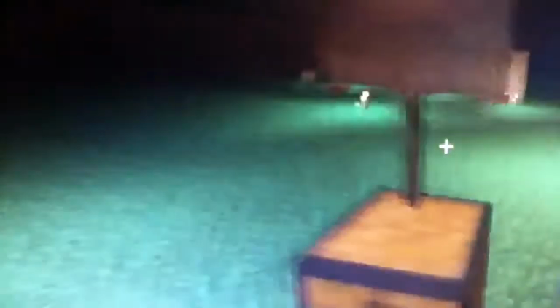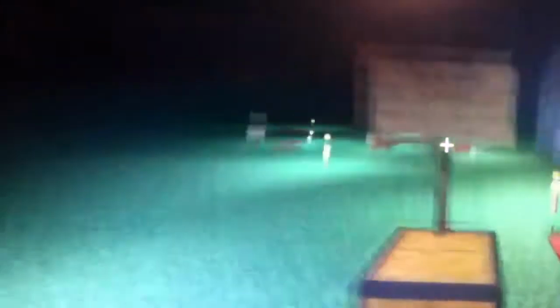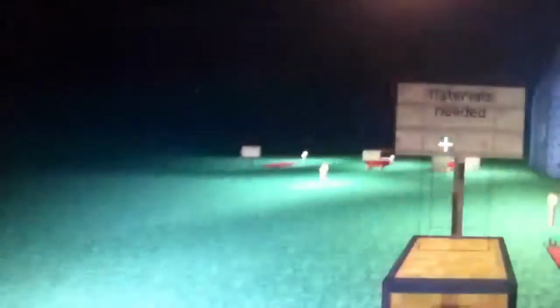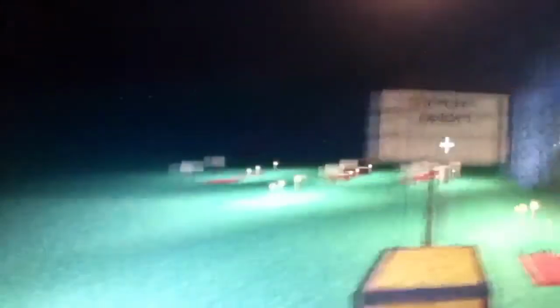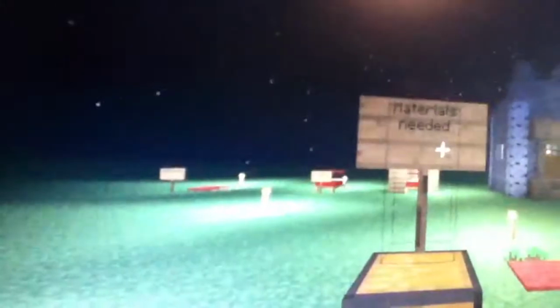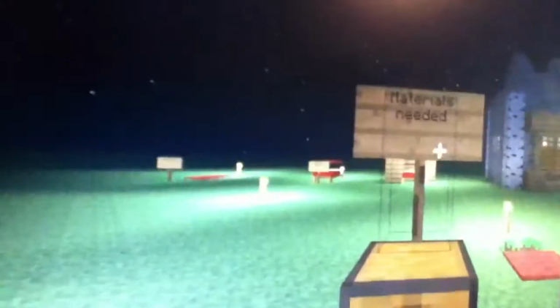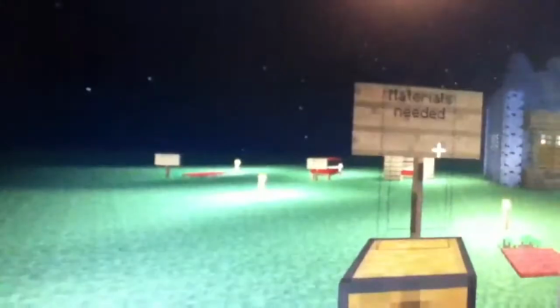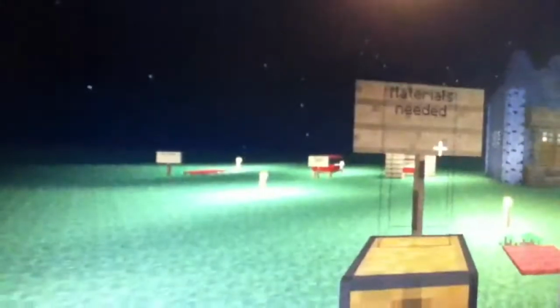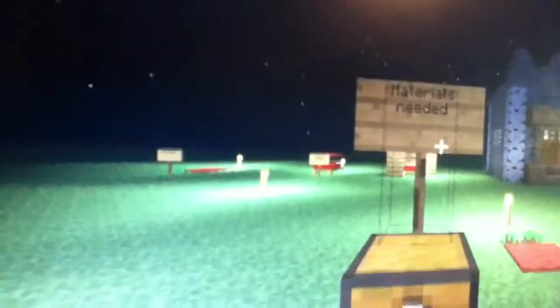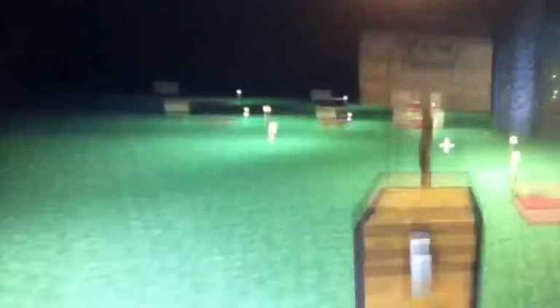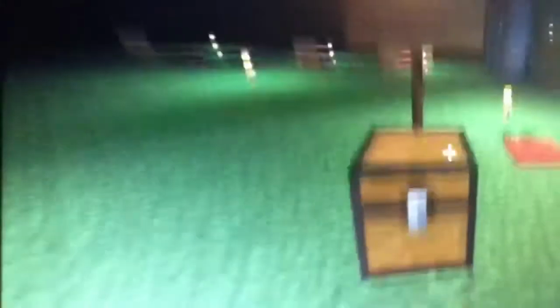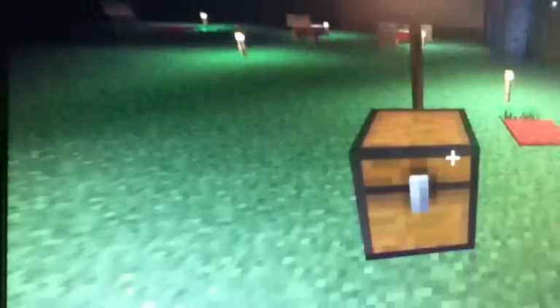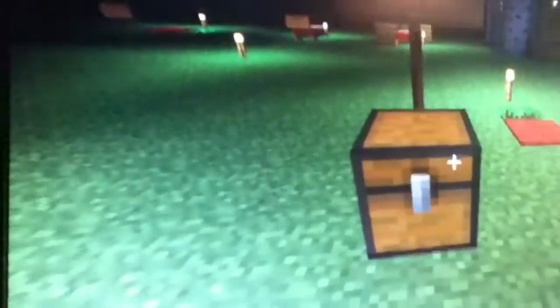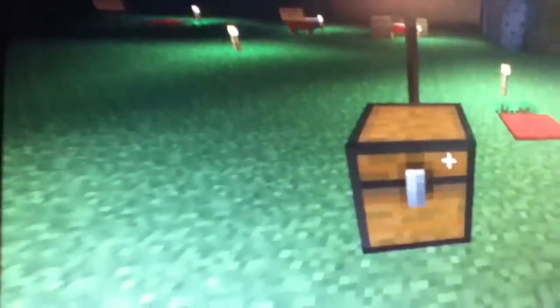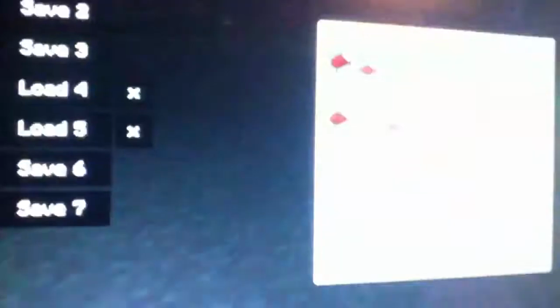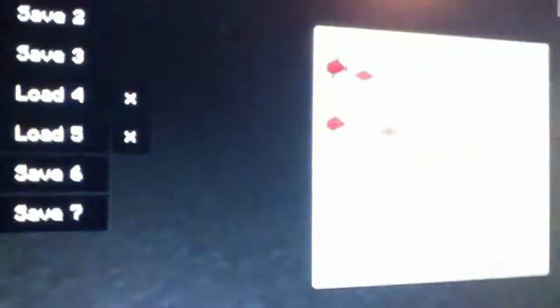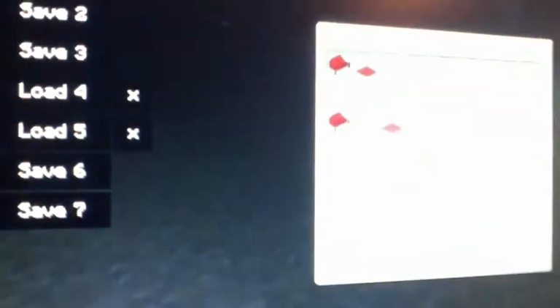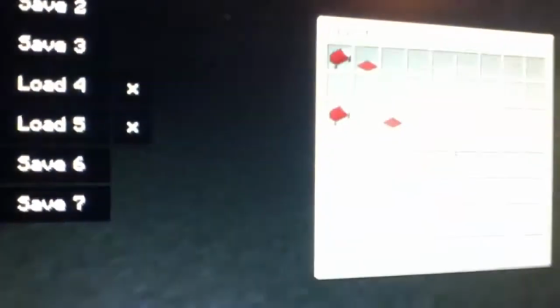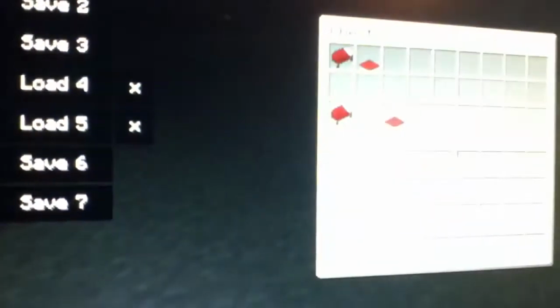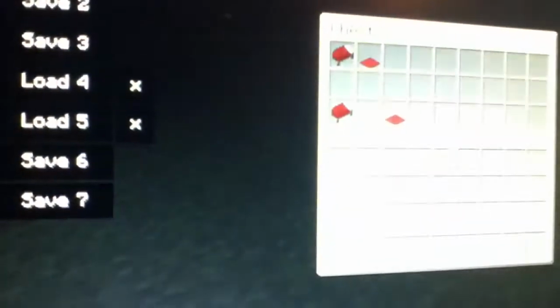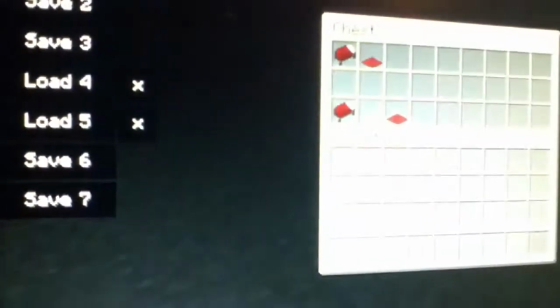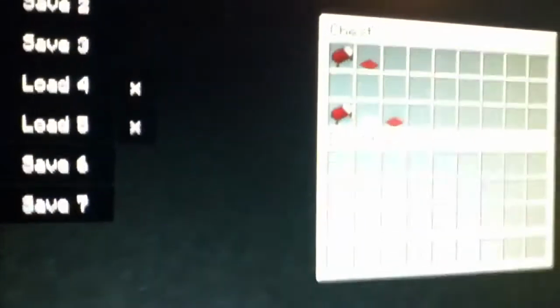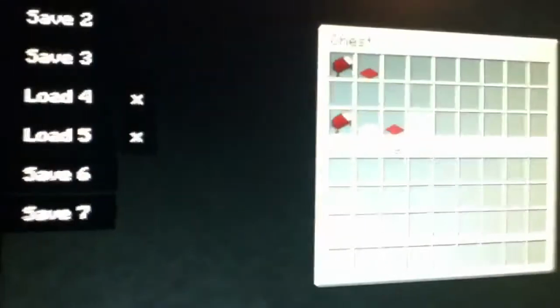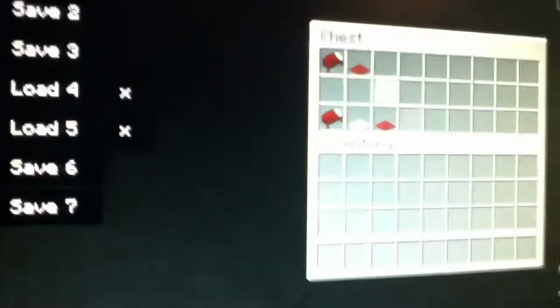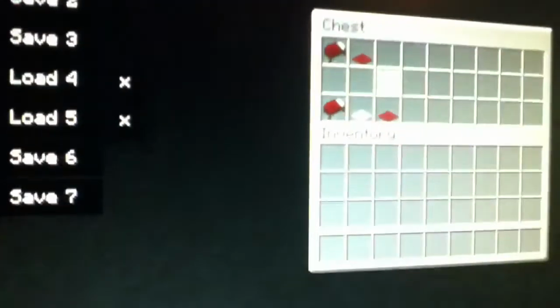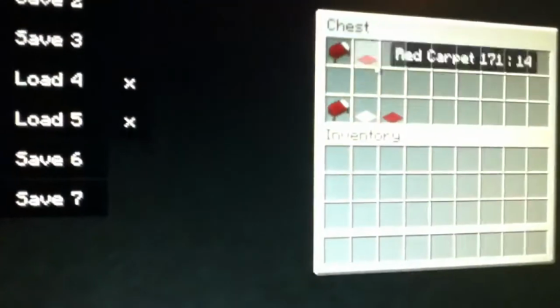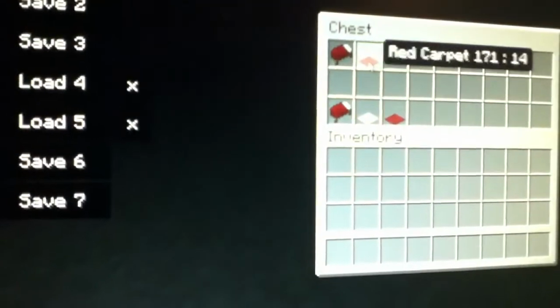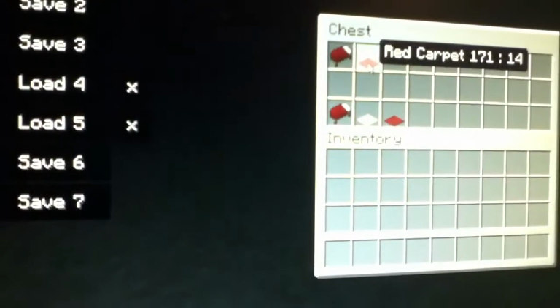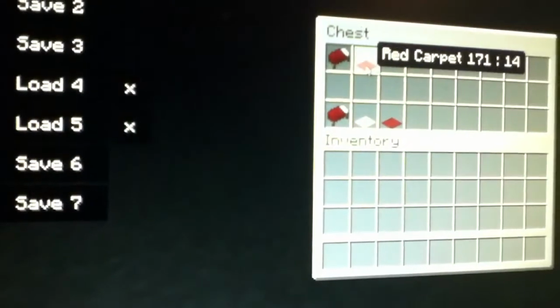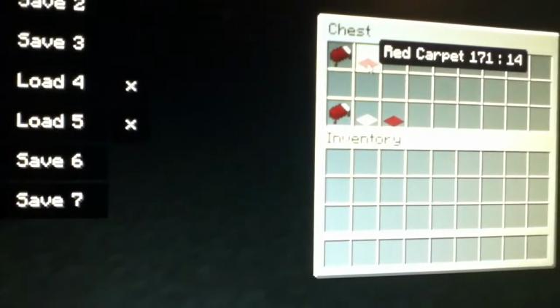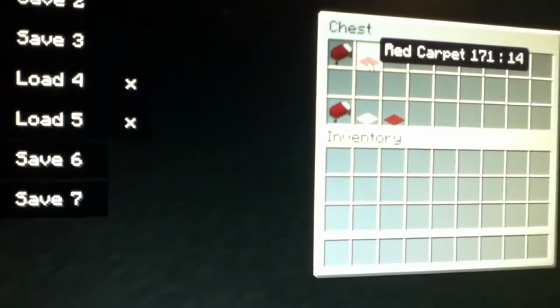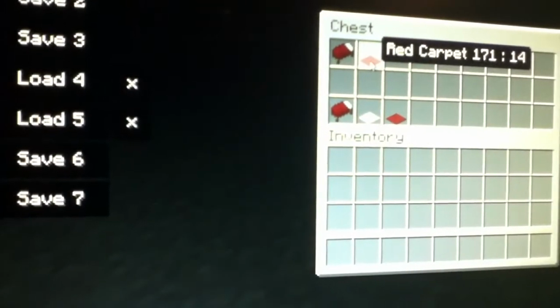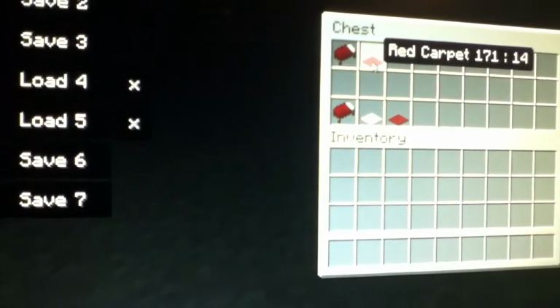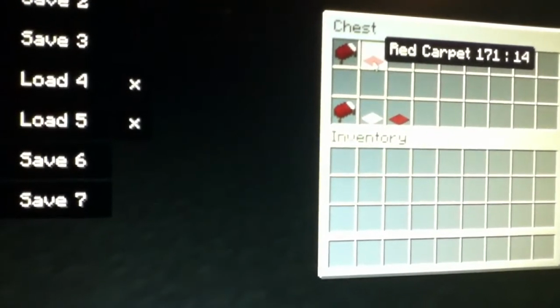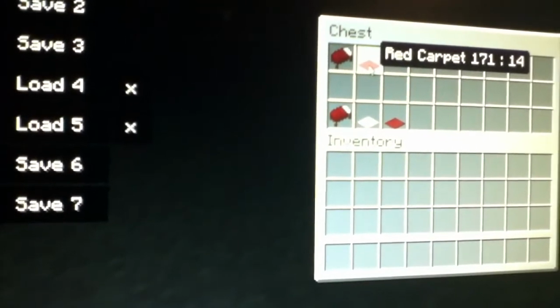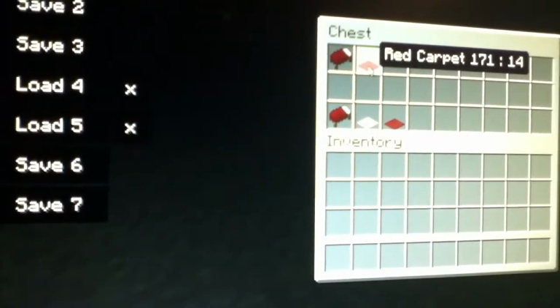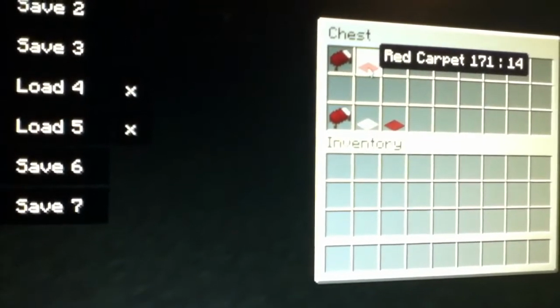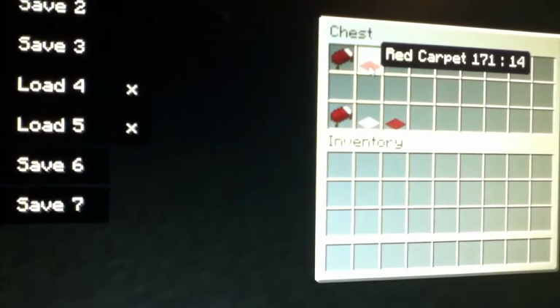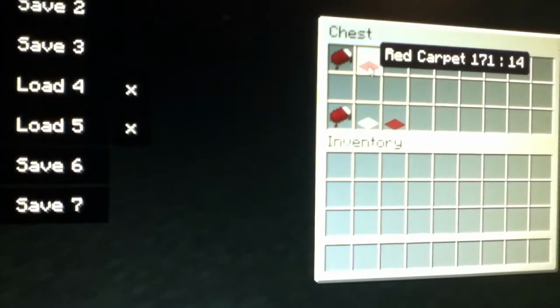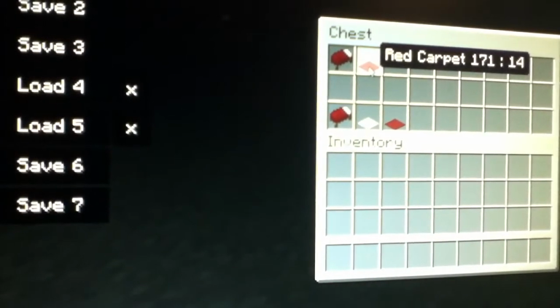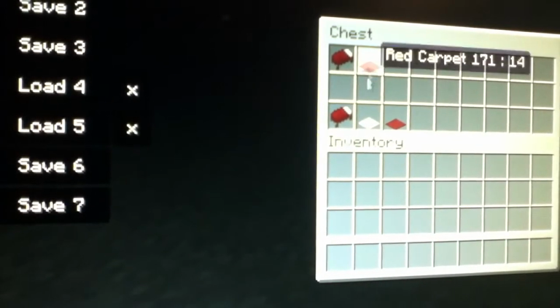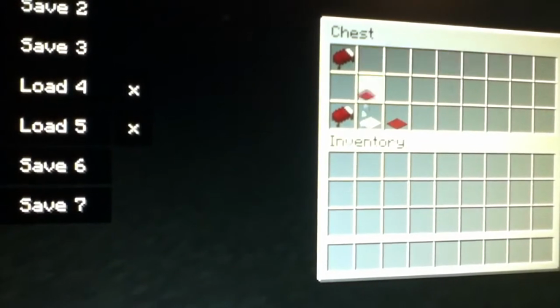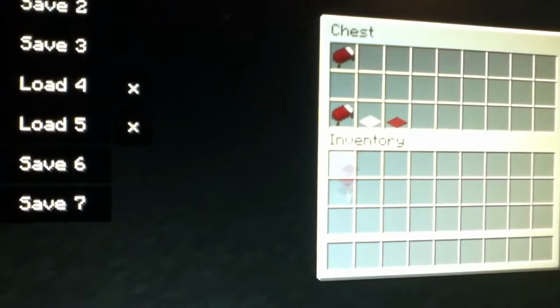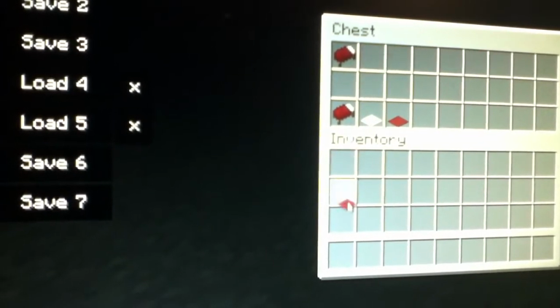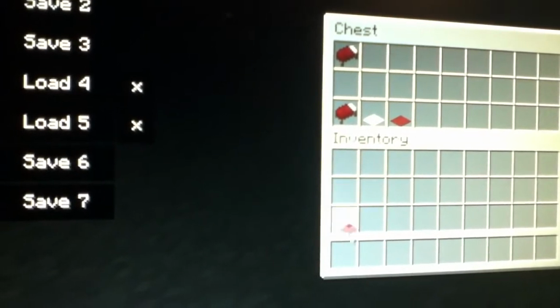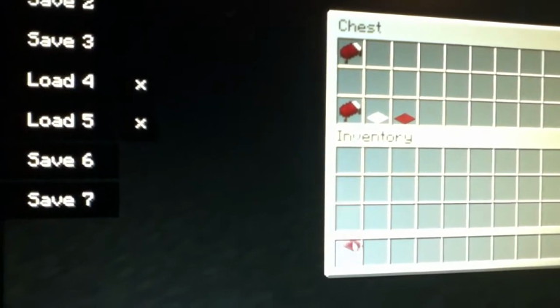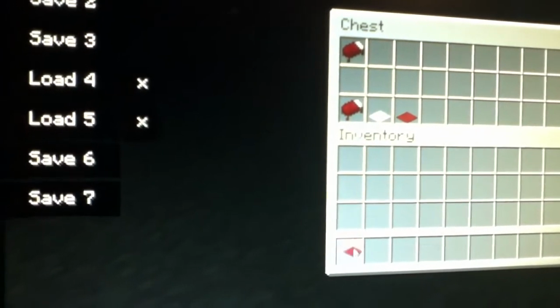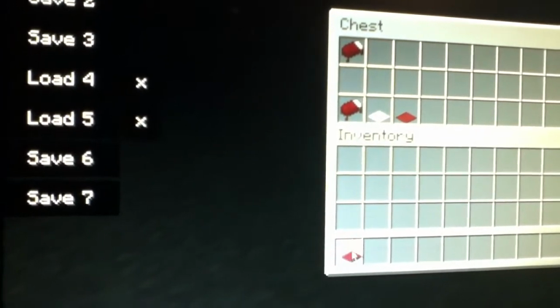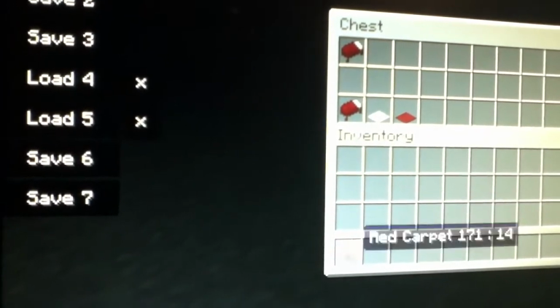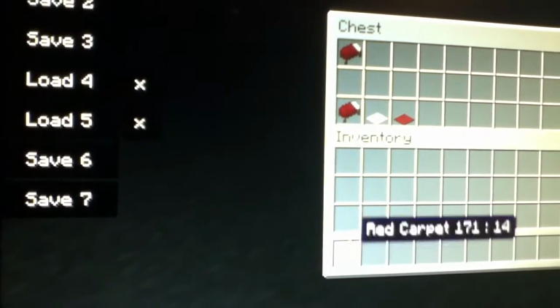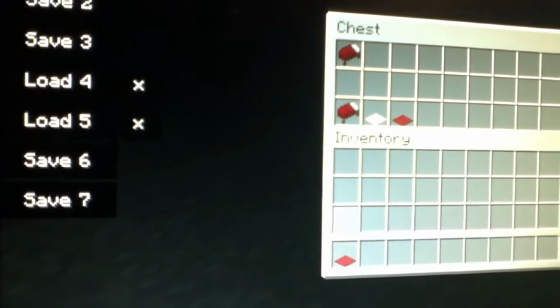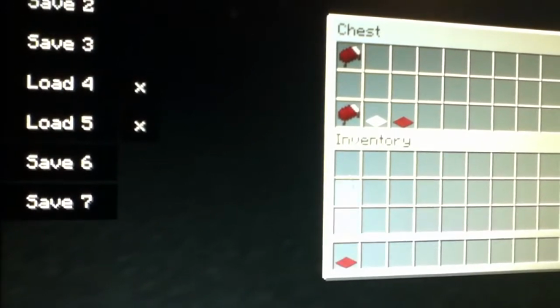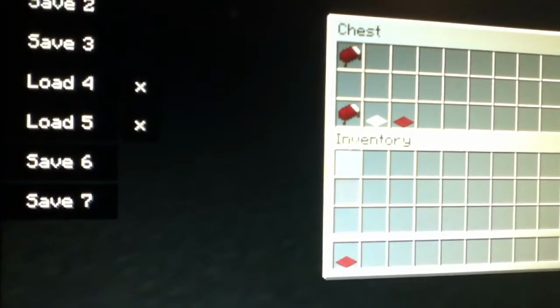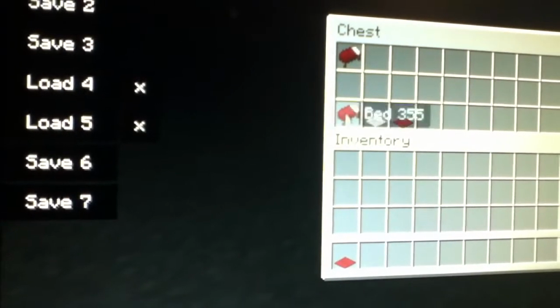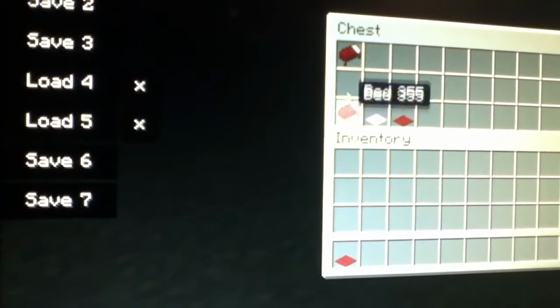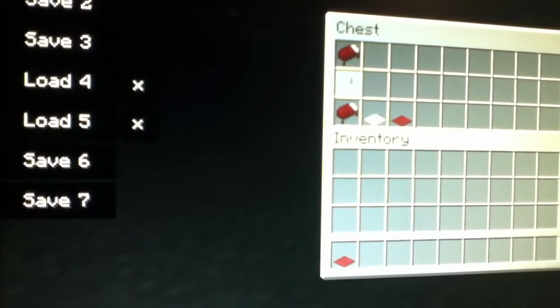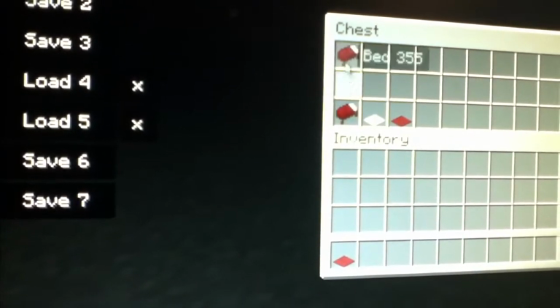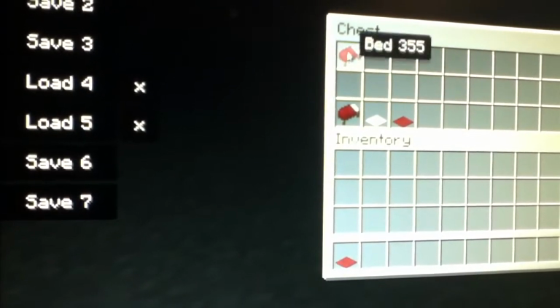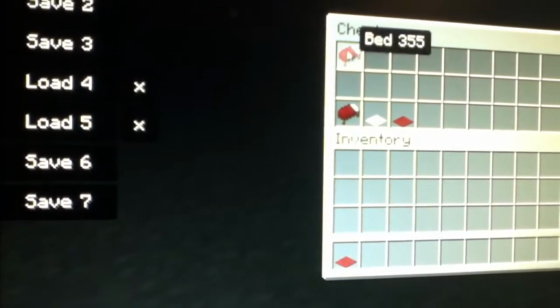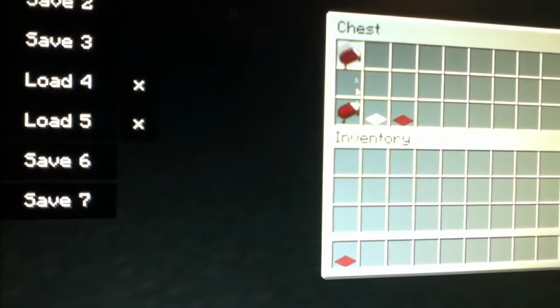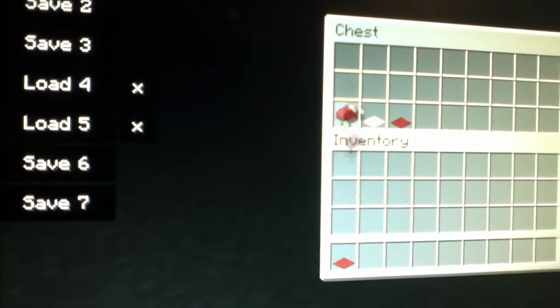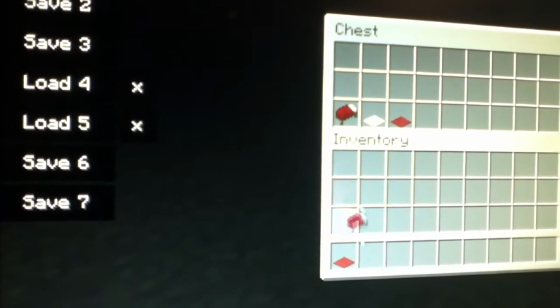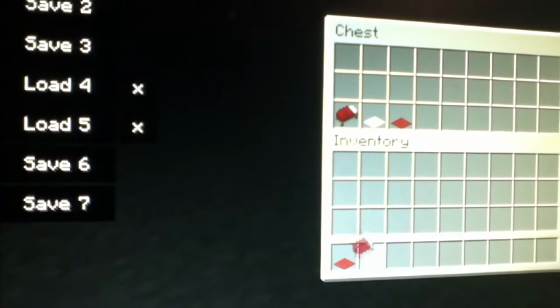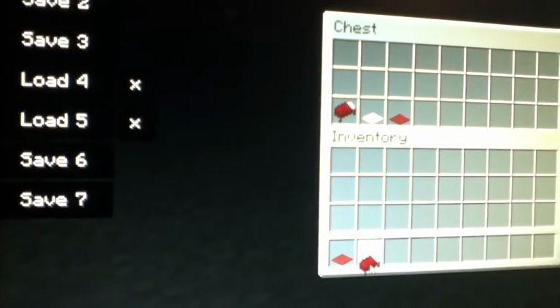So the first thing you're going to need is the materials. You're going to need one red carpet and a bed.